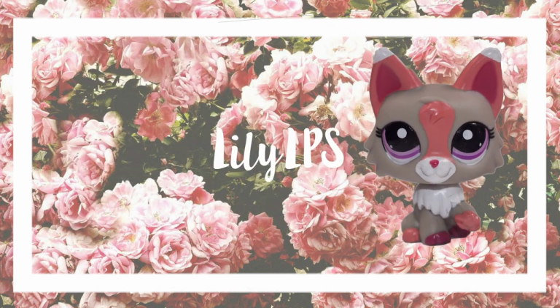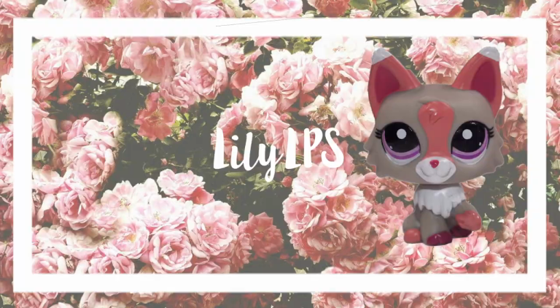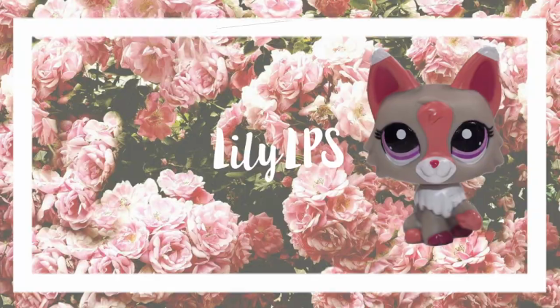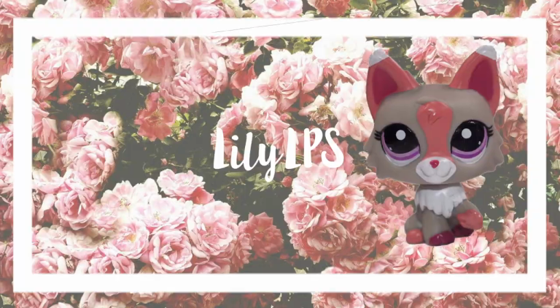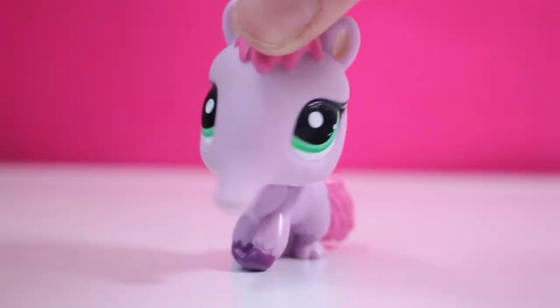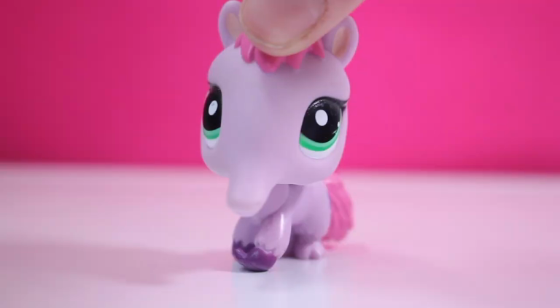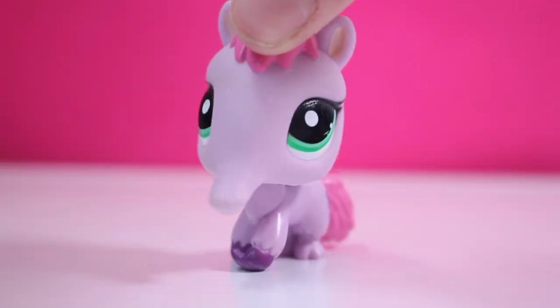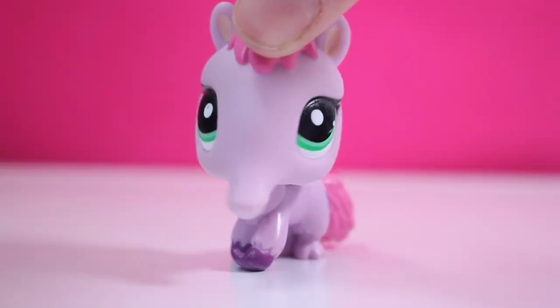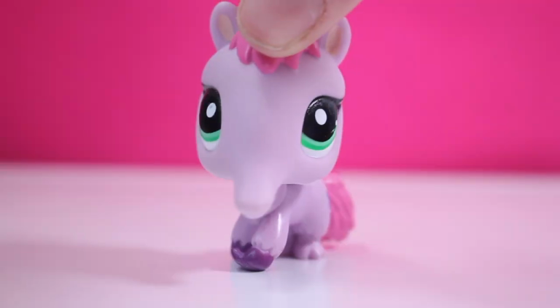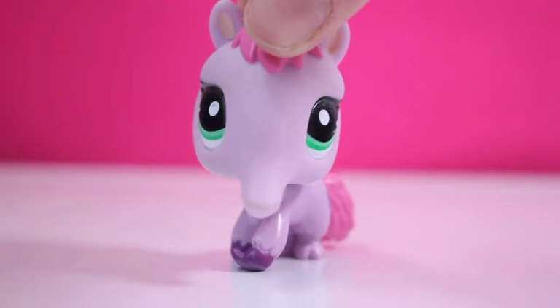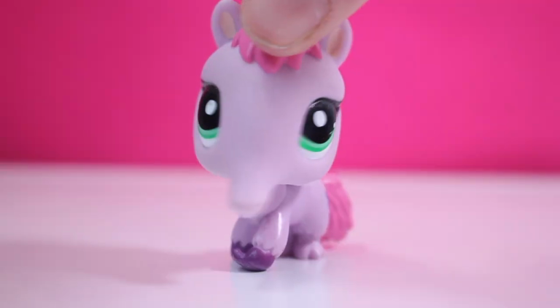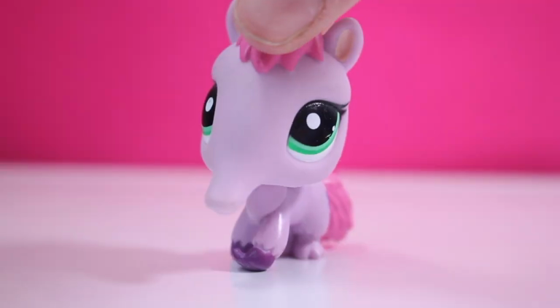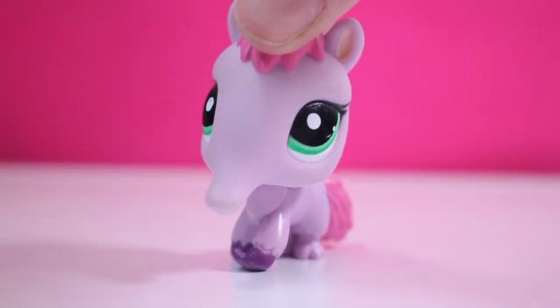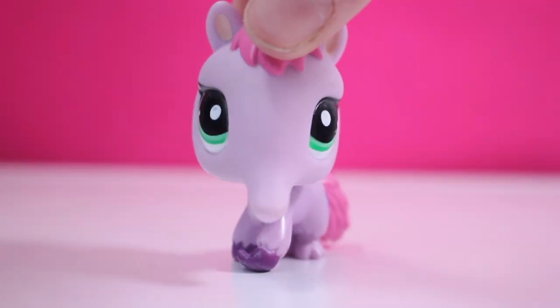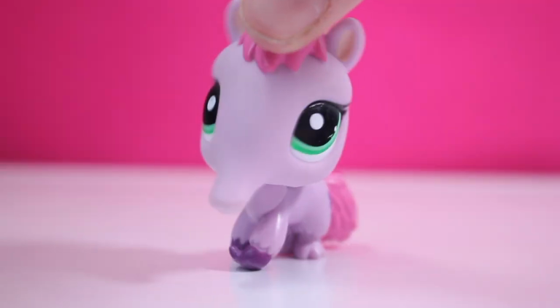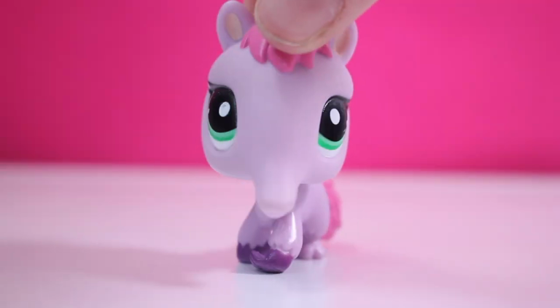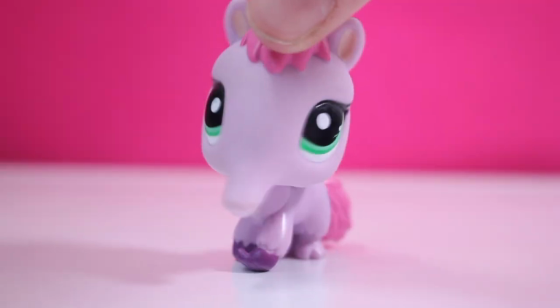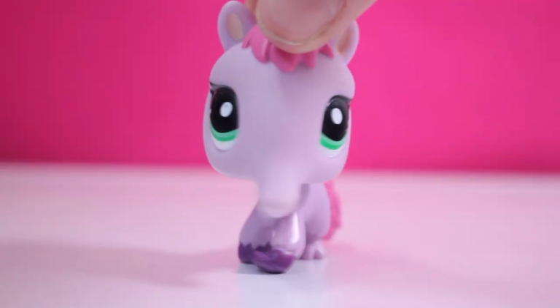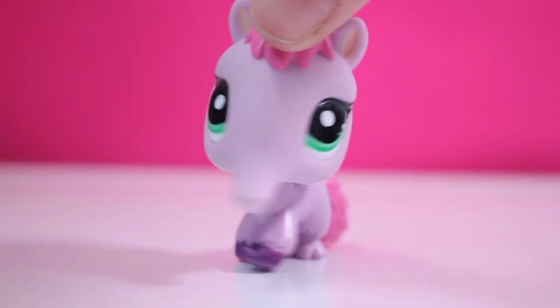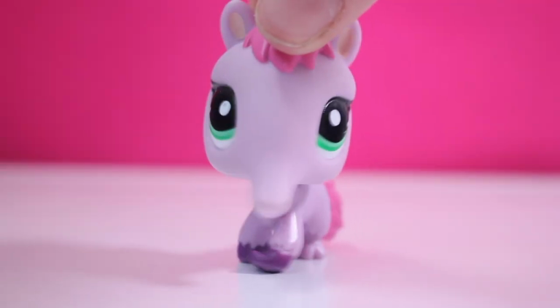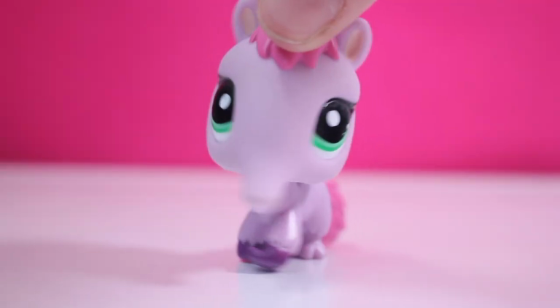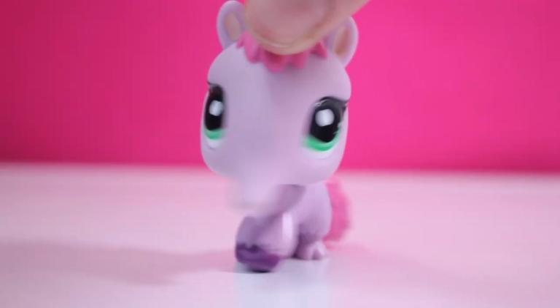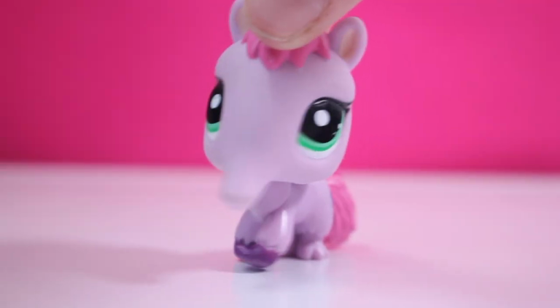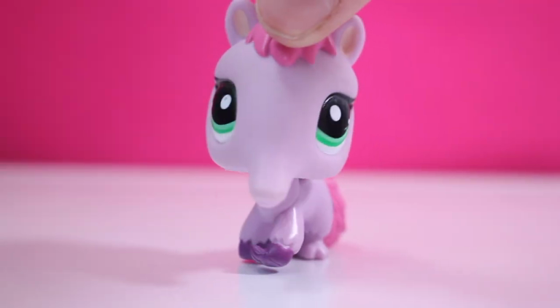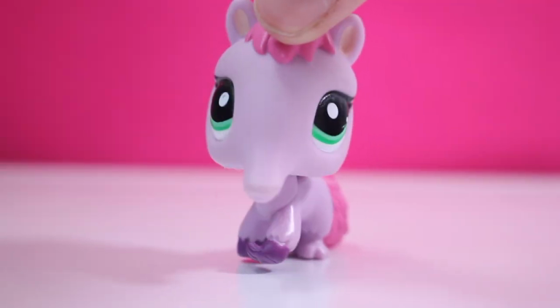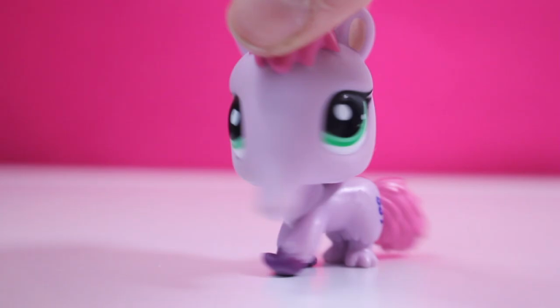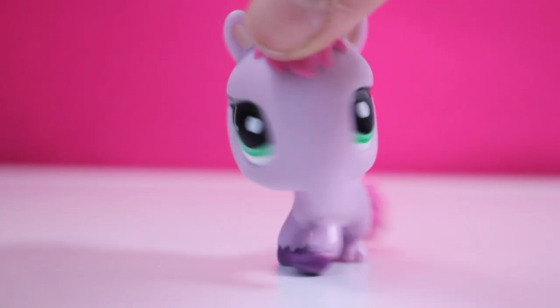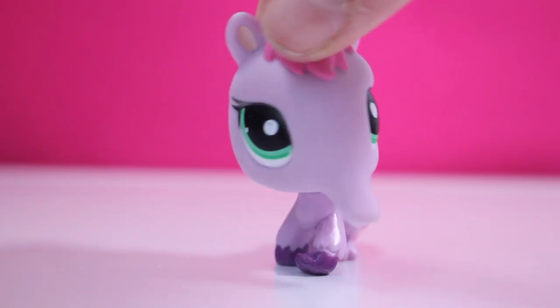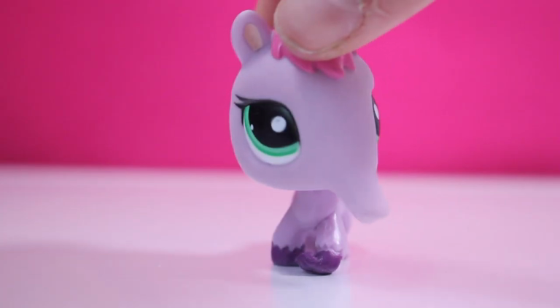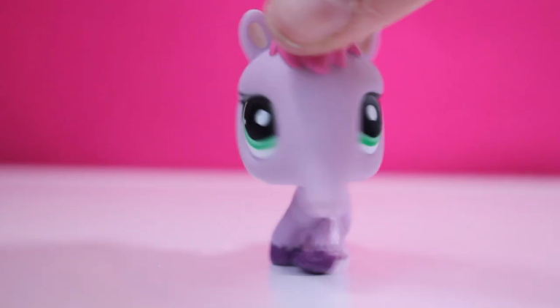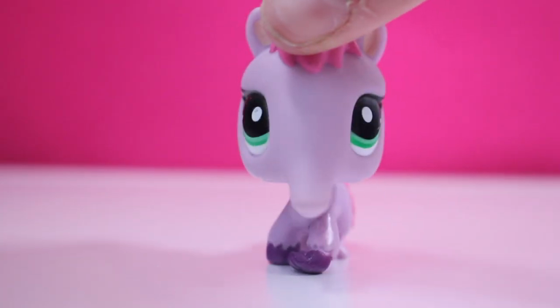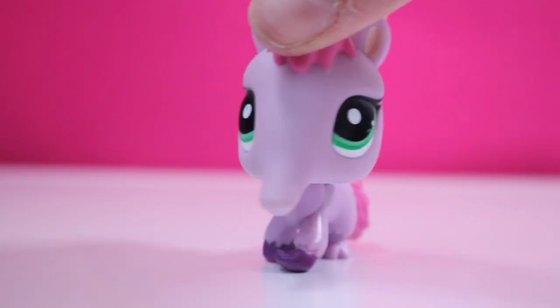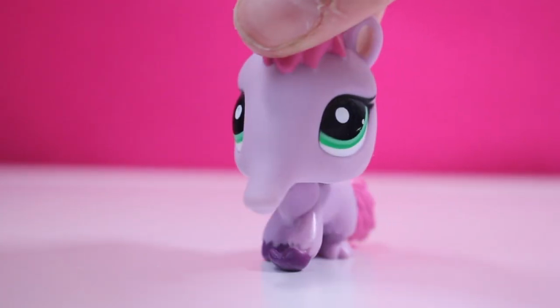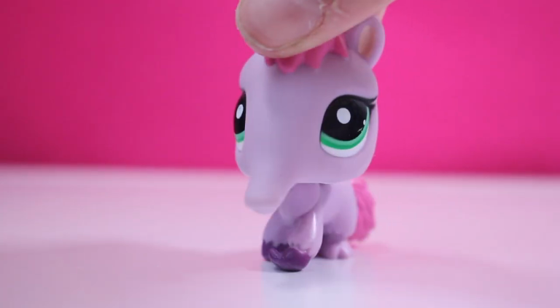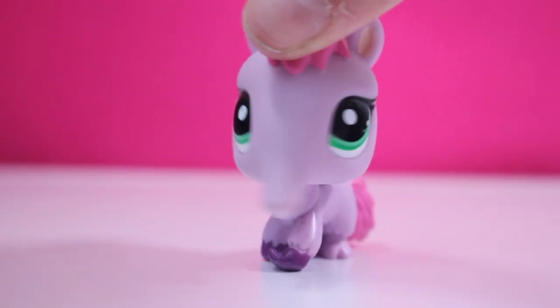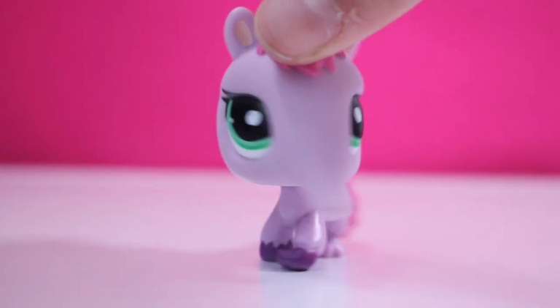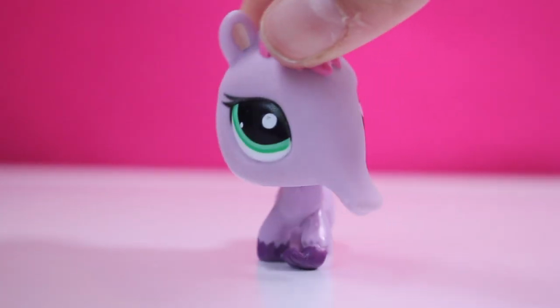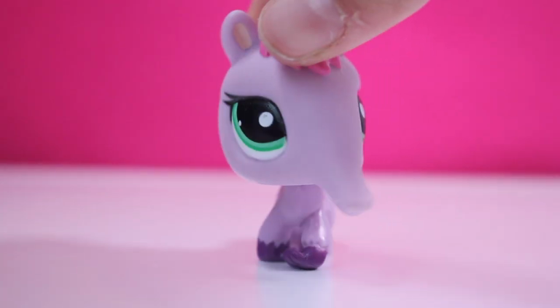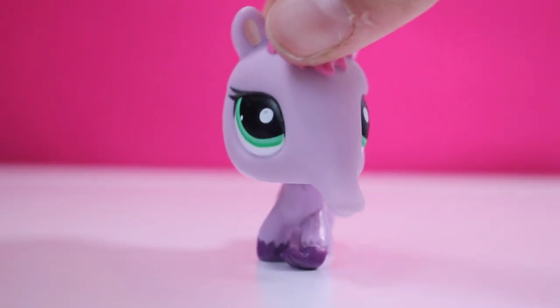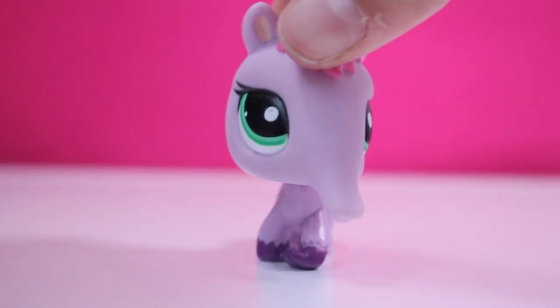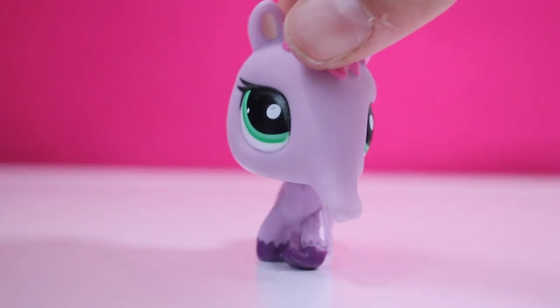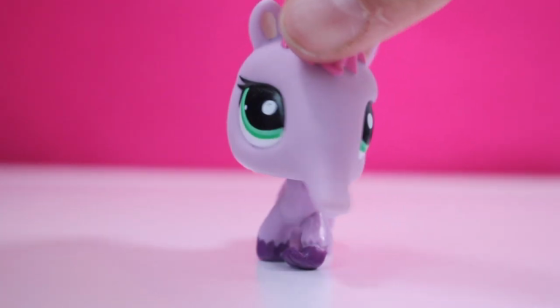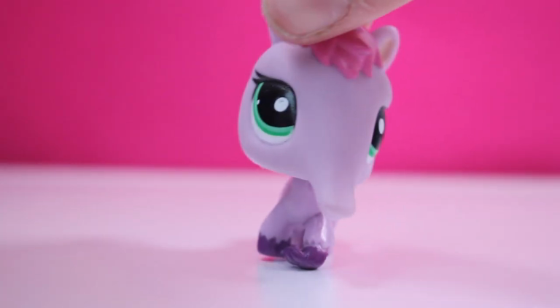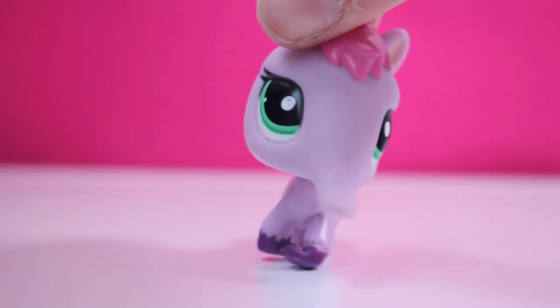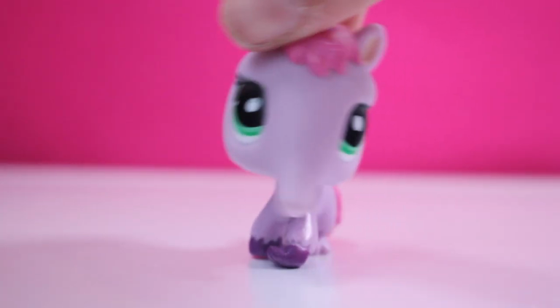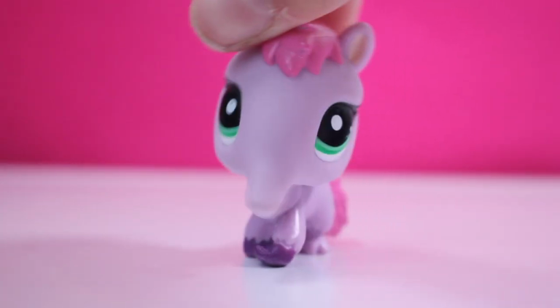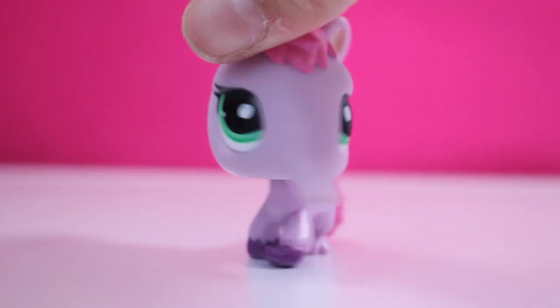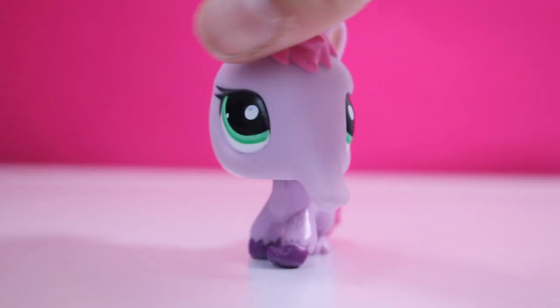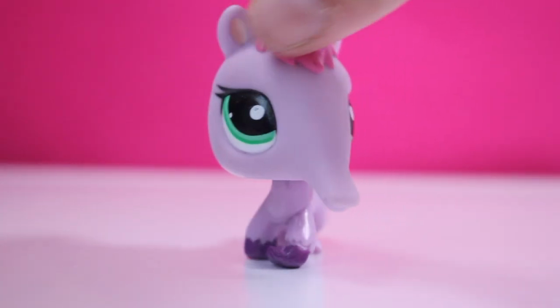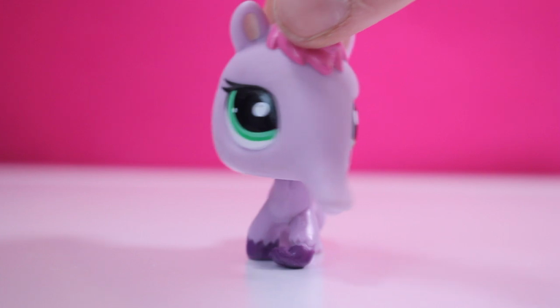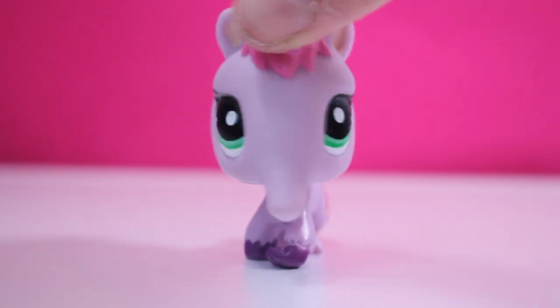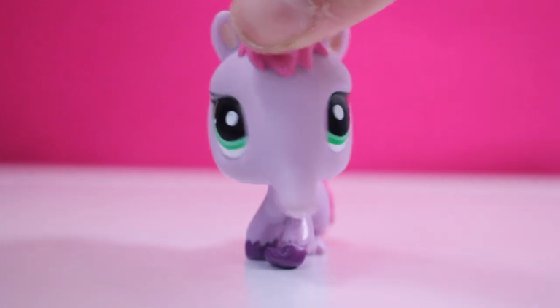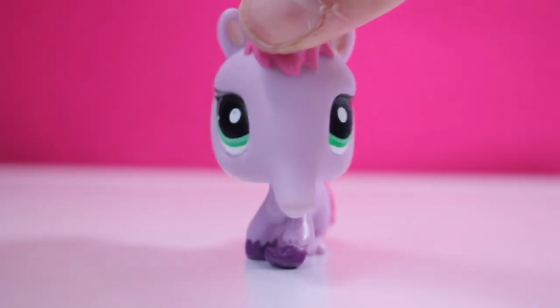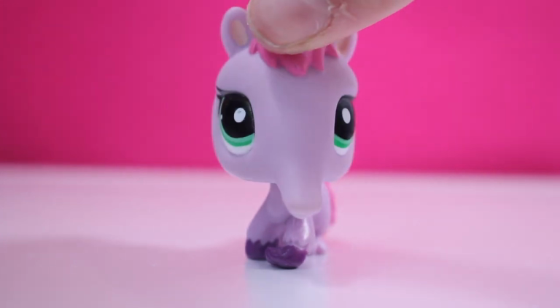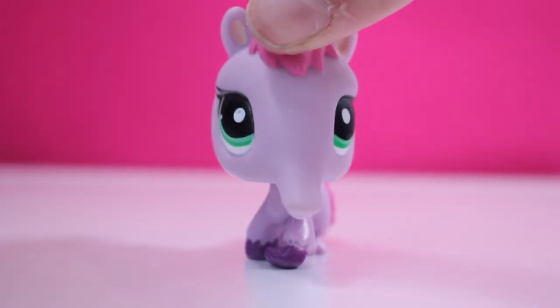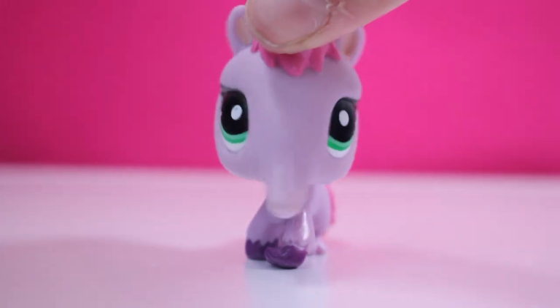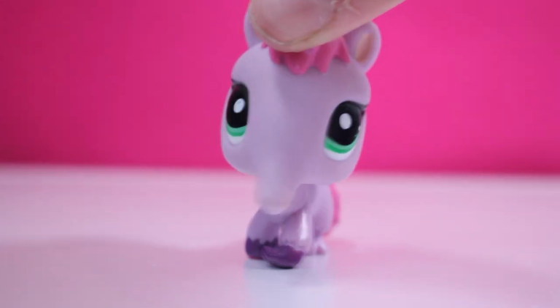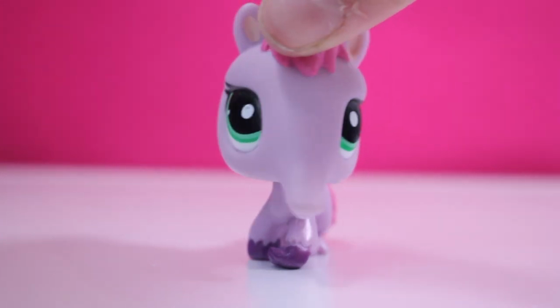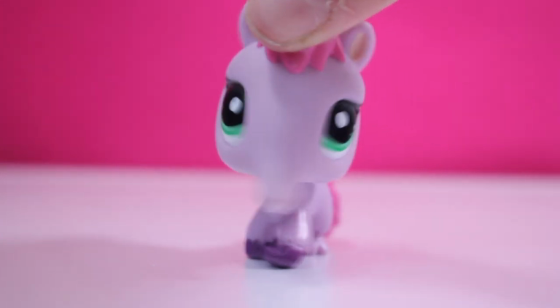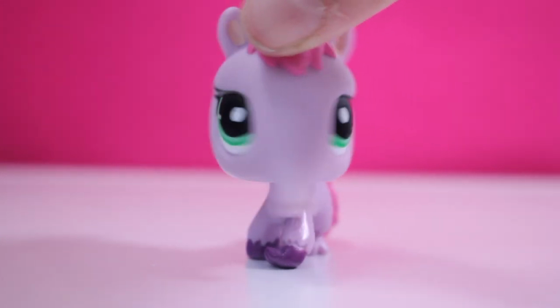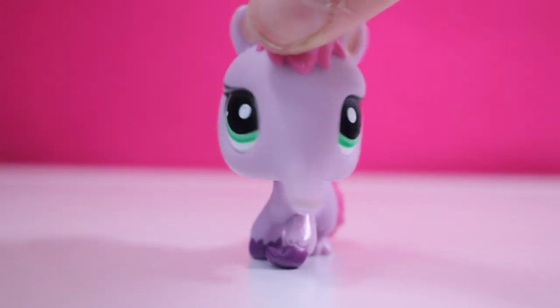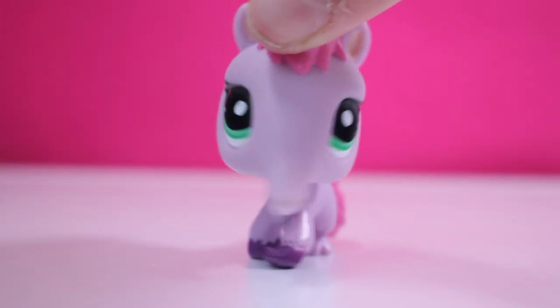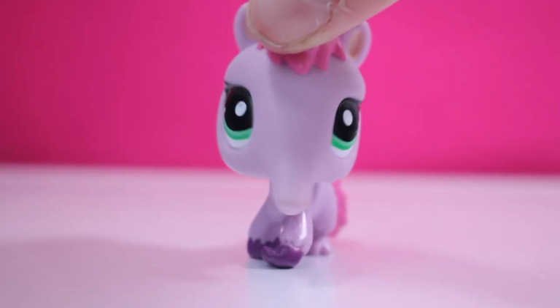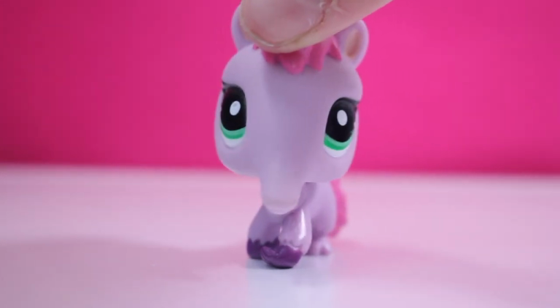Hey guys, it's Lily LPS here! Today I'll be opening my new LPS I got, so let's get started.